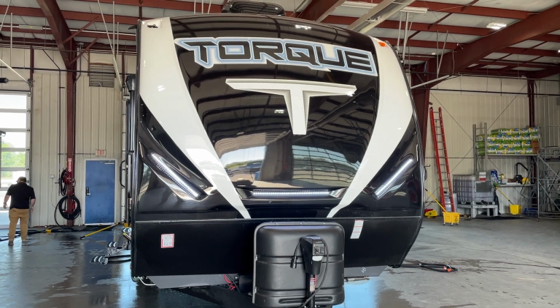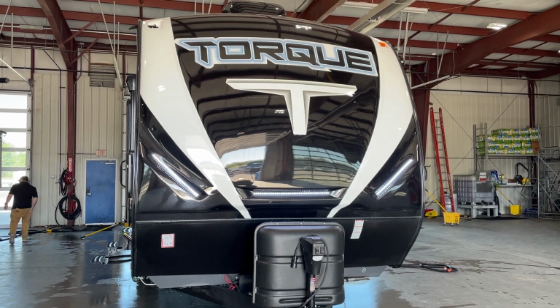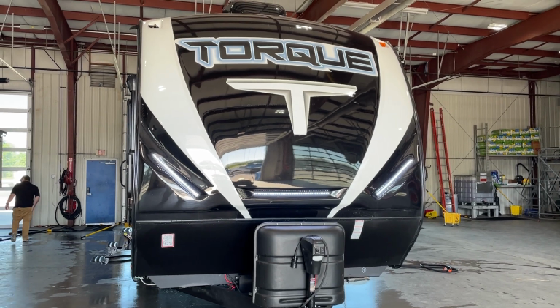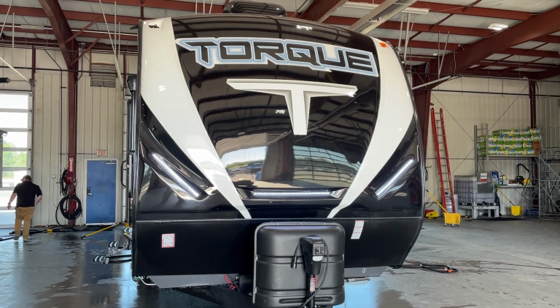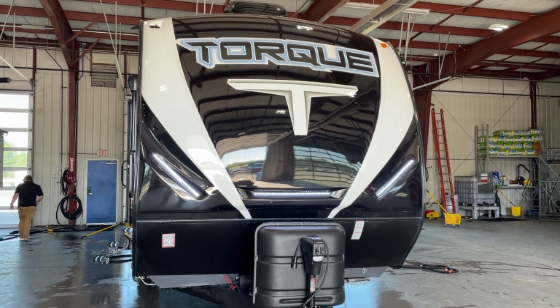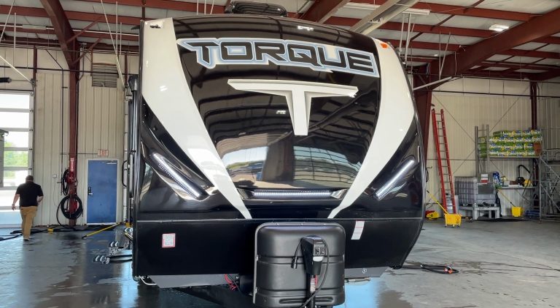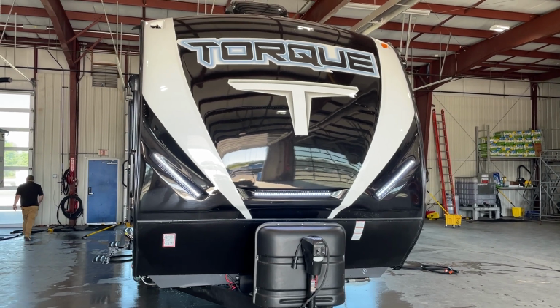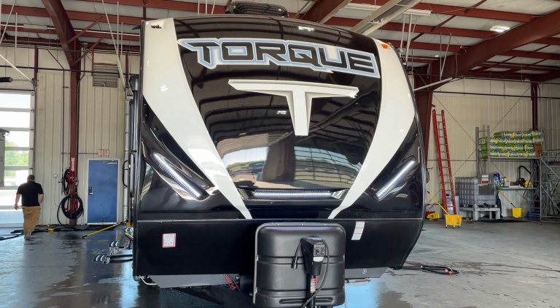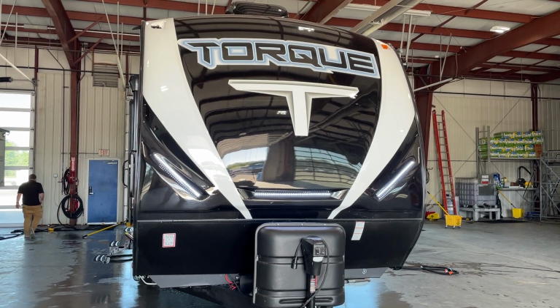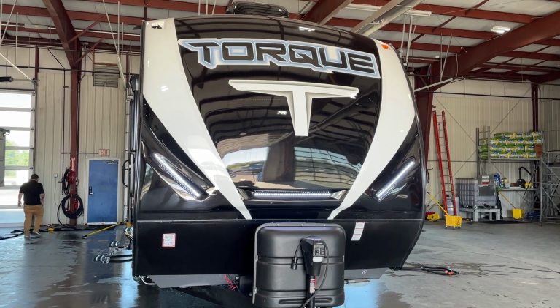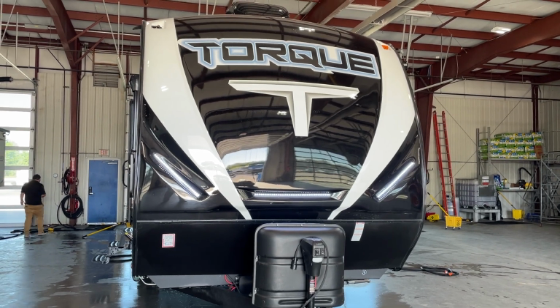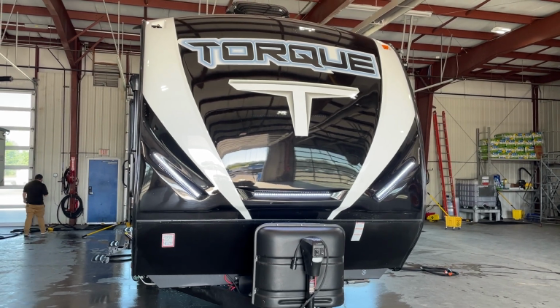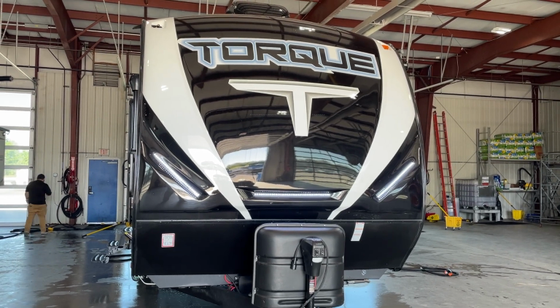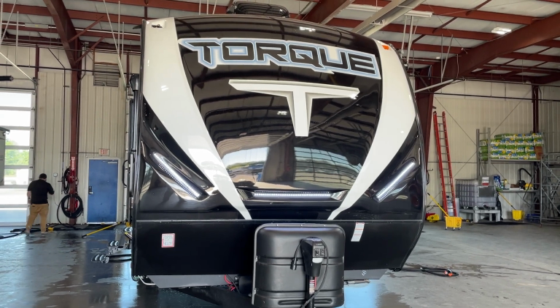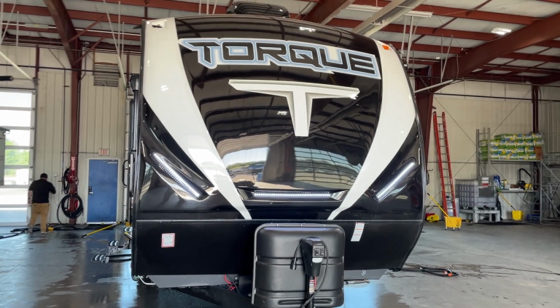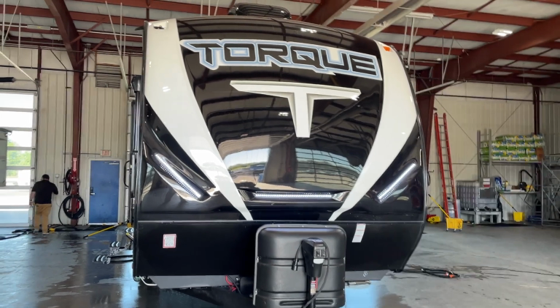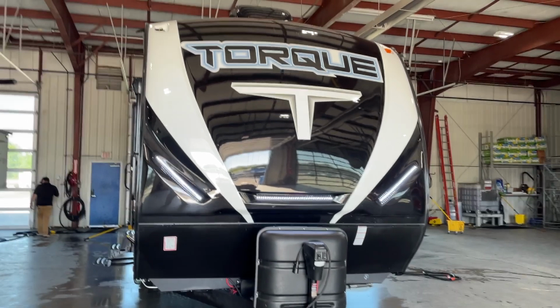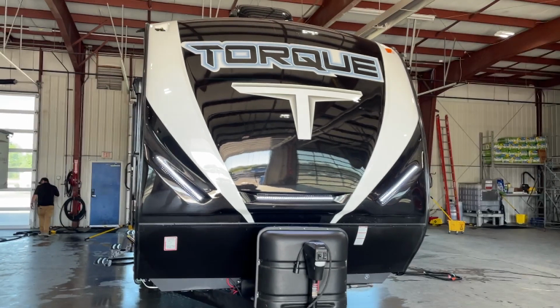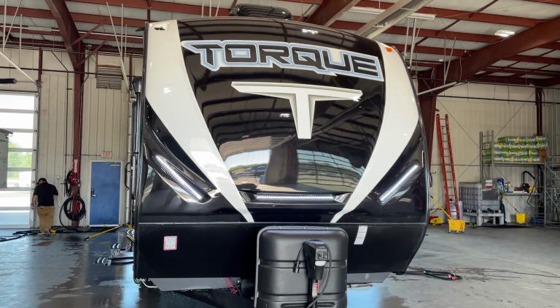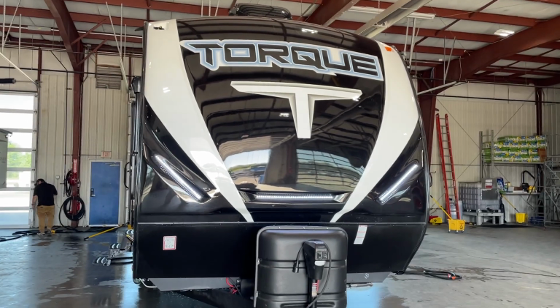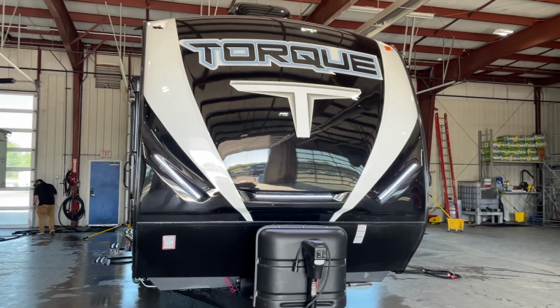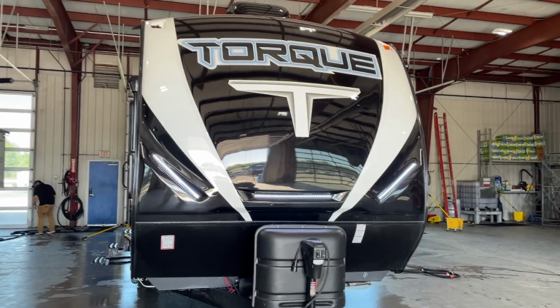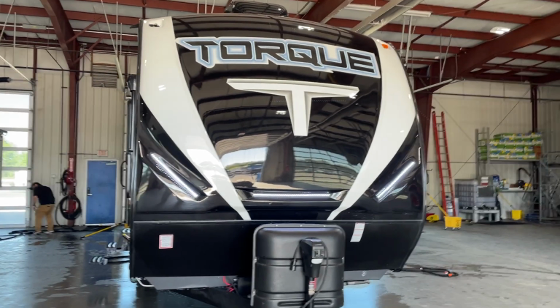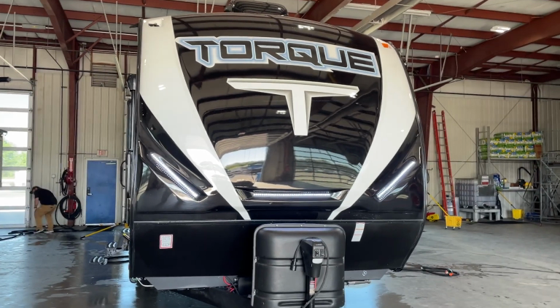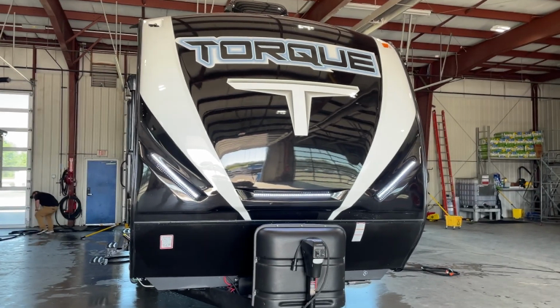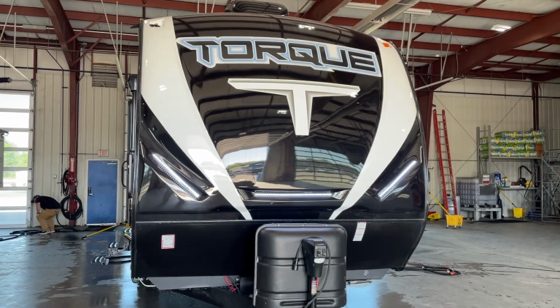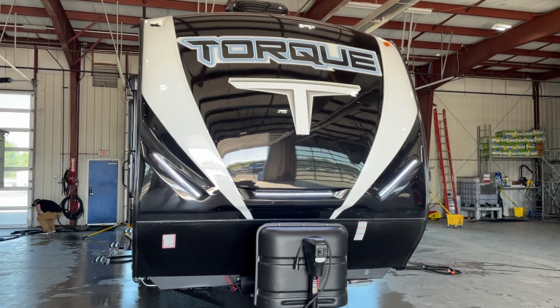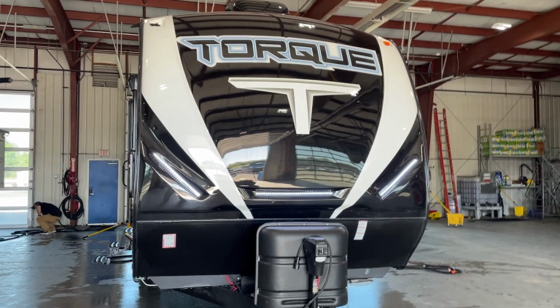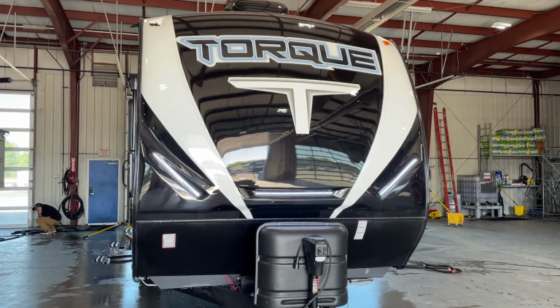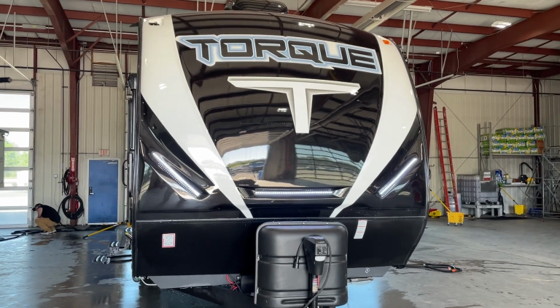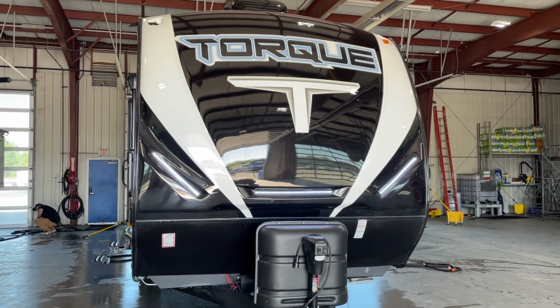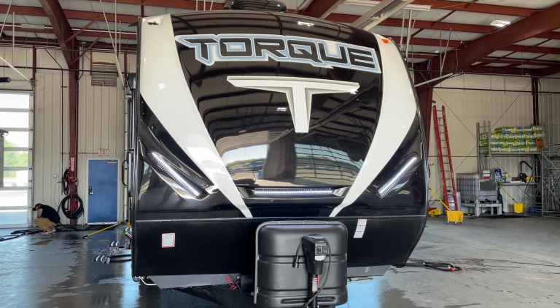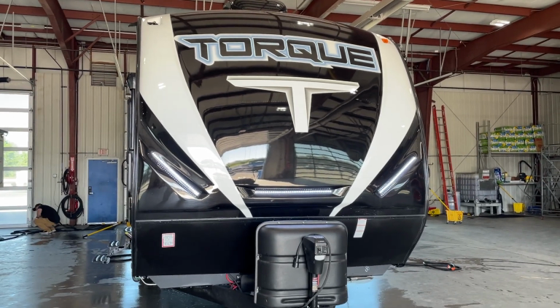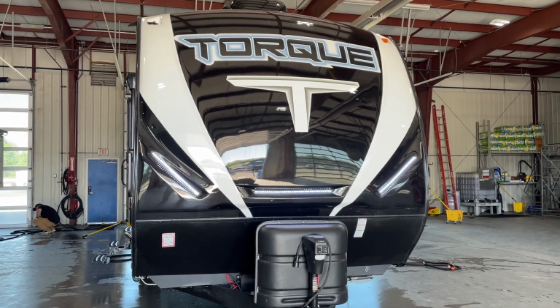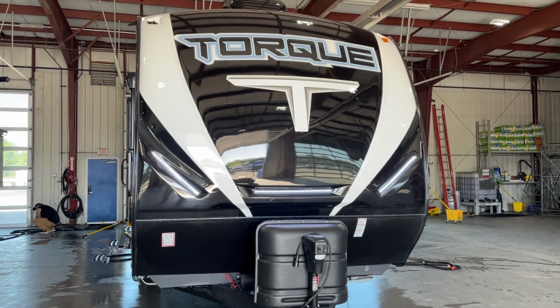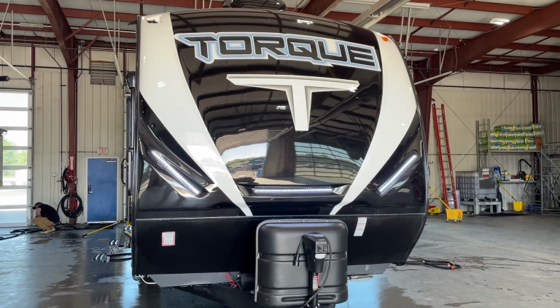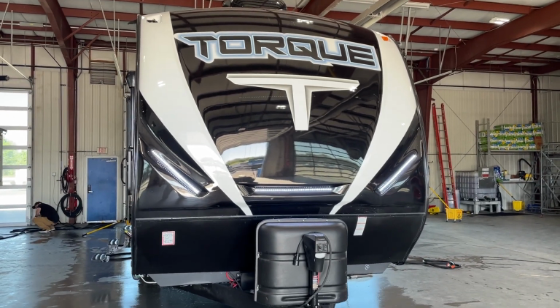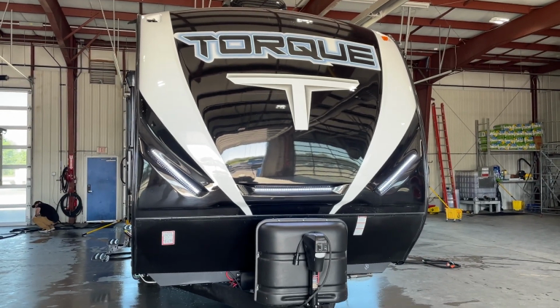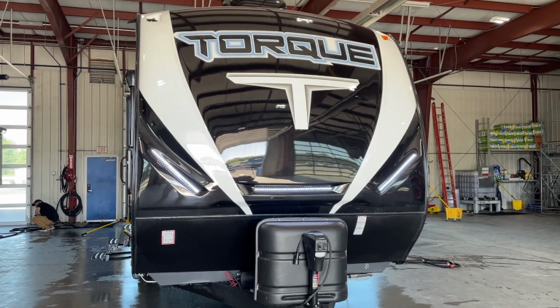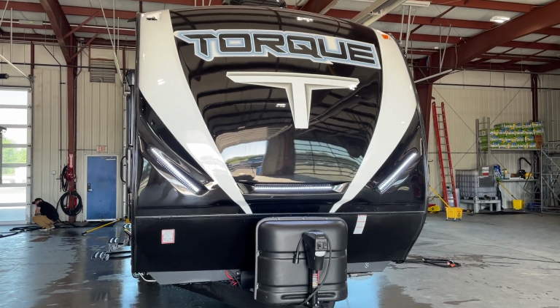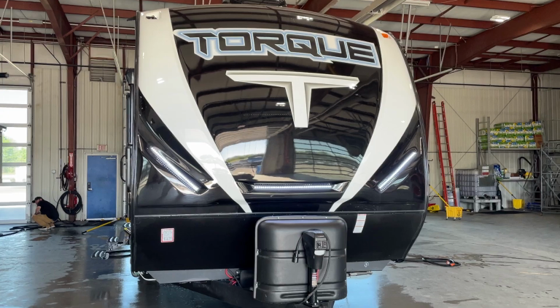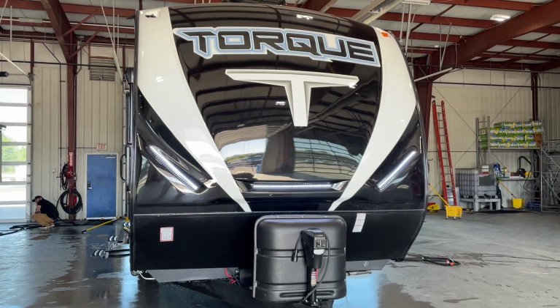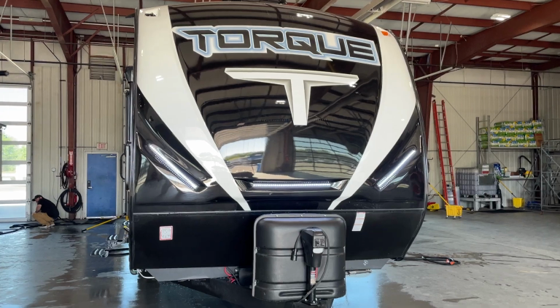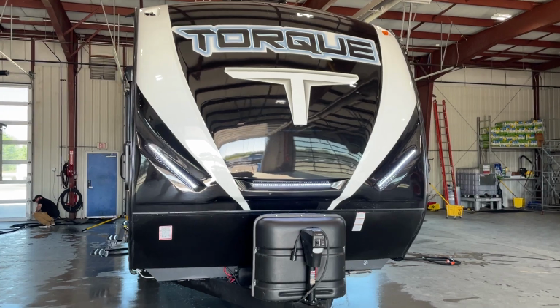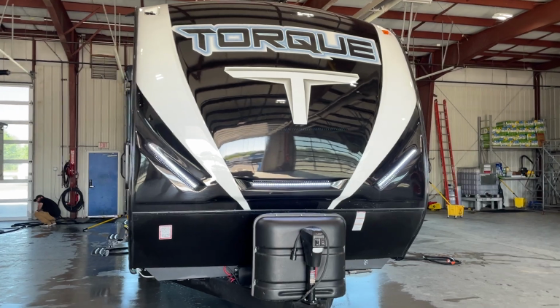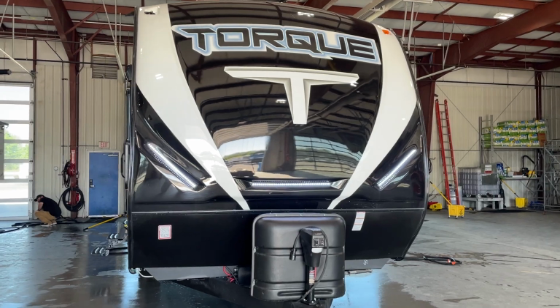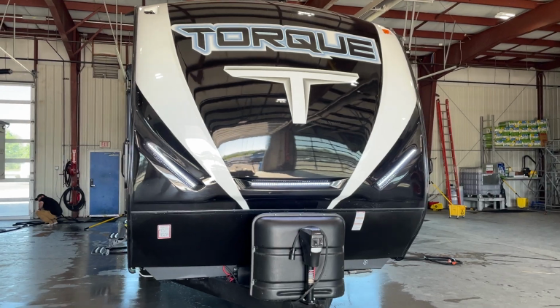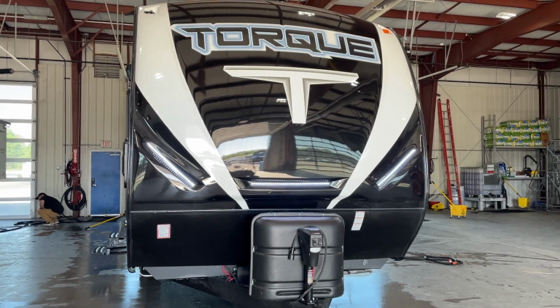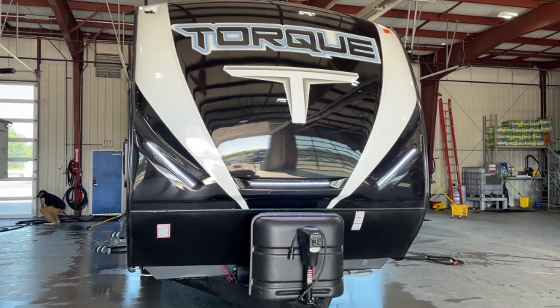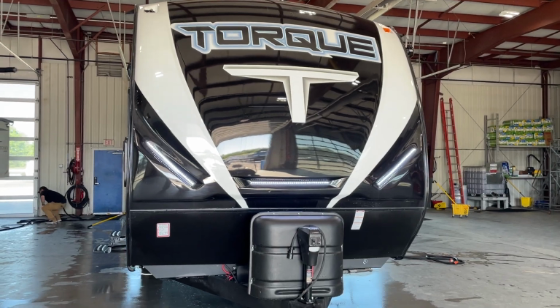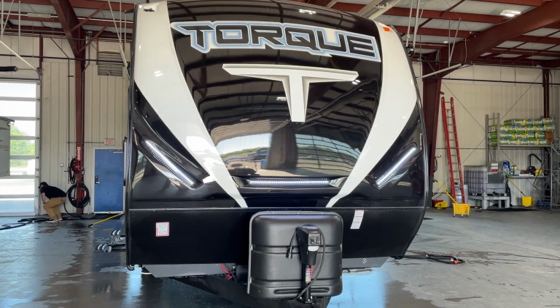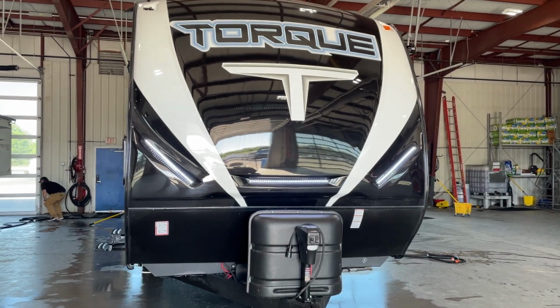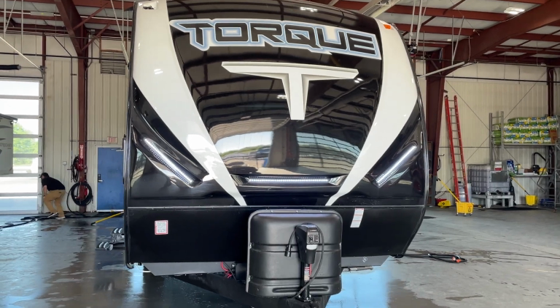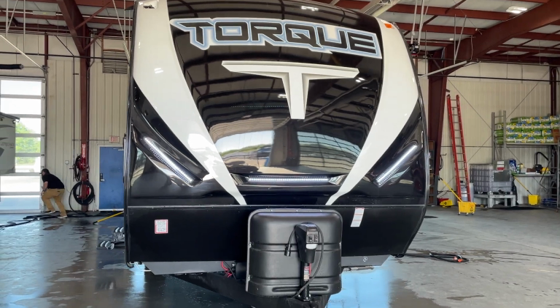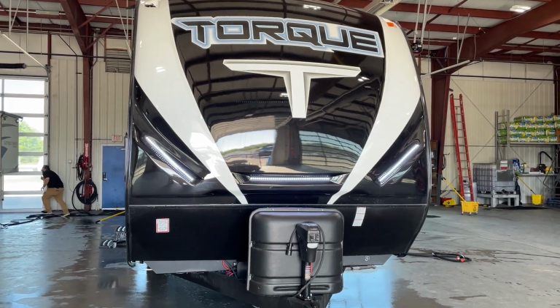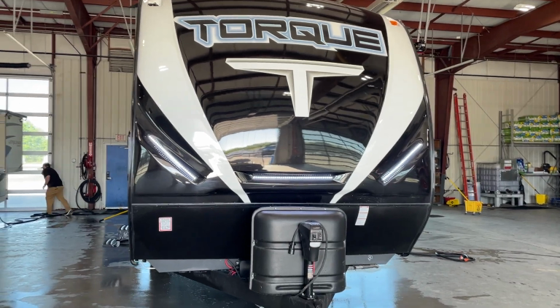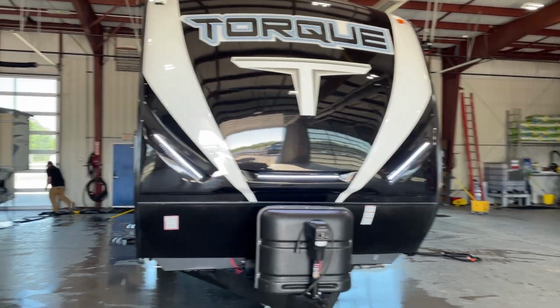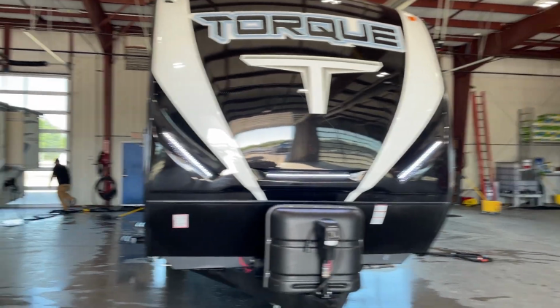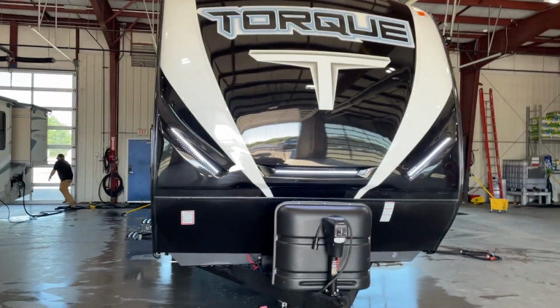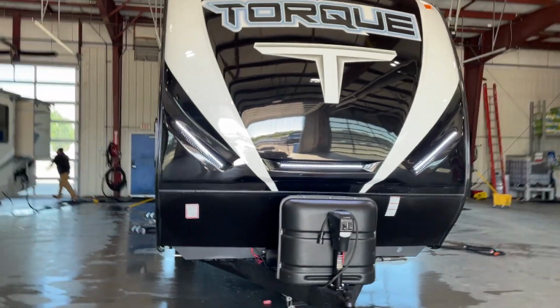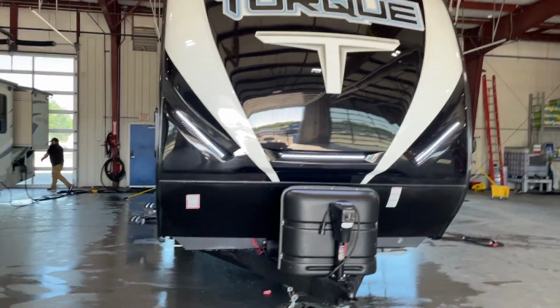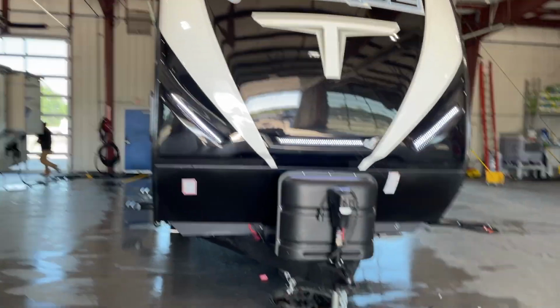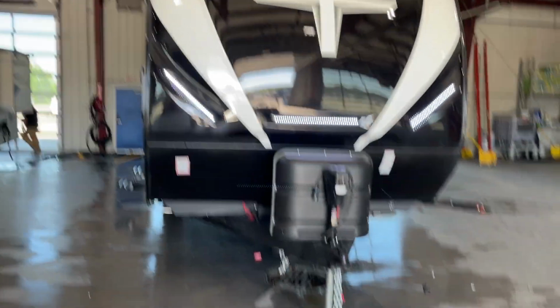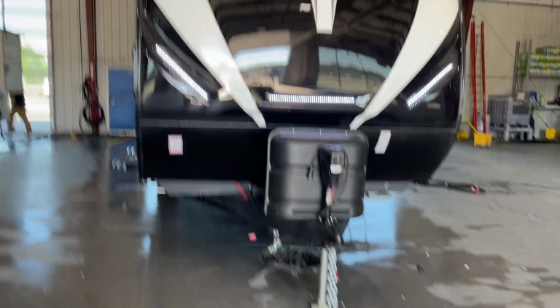Congratulations, Mr. Norton, and this is John from Lakeshore RV Center. I'm going to be walking around today to show you the basics on your new Torque travel trailer.